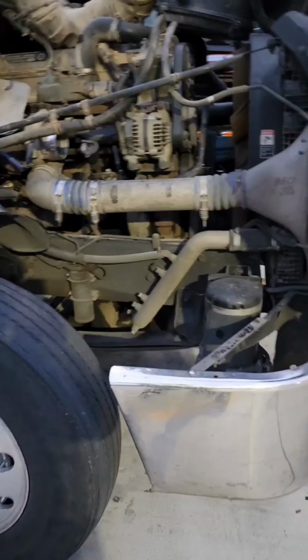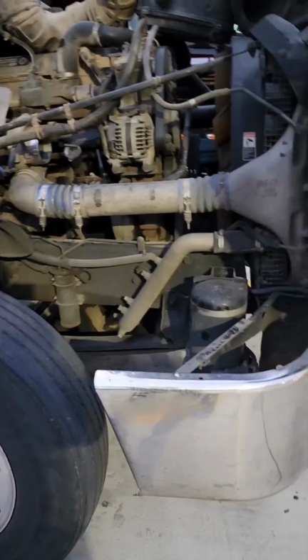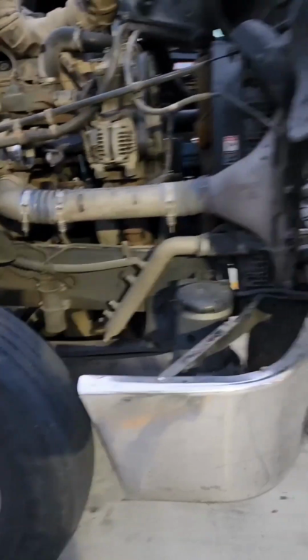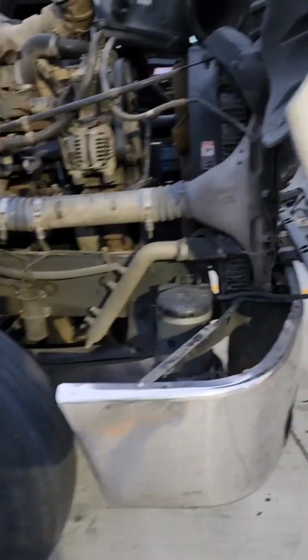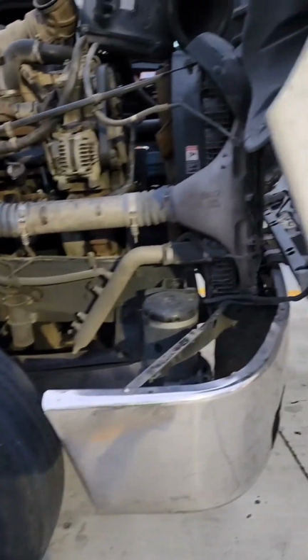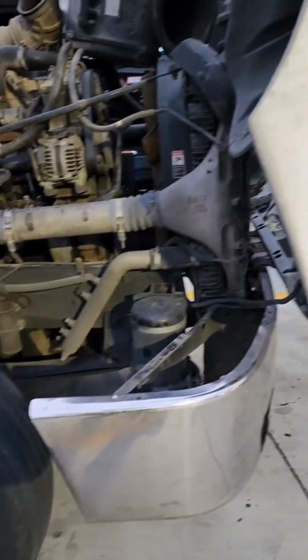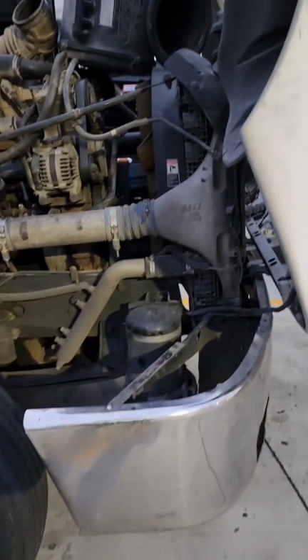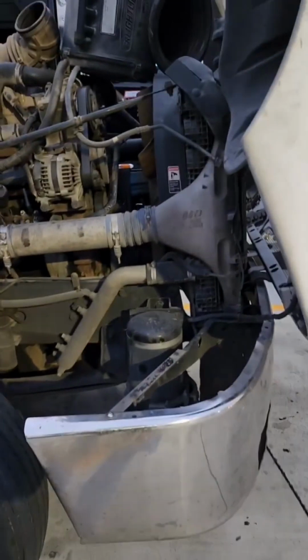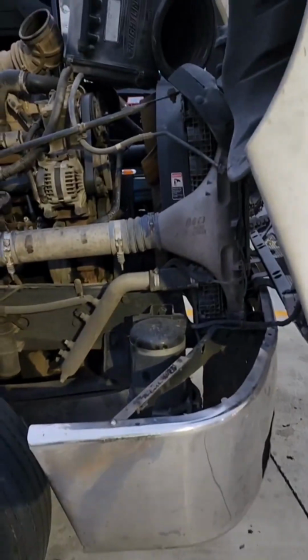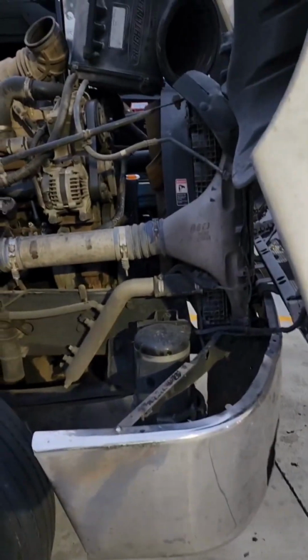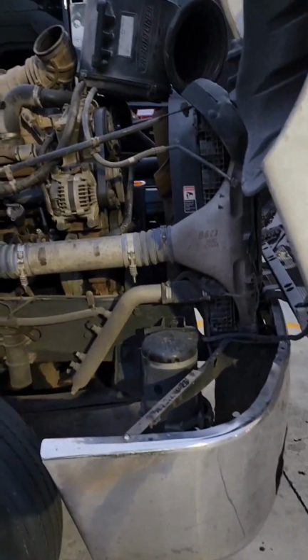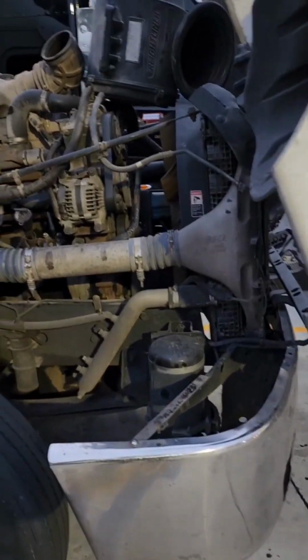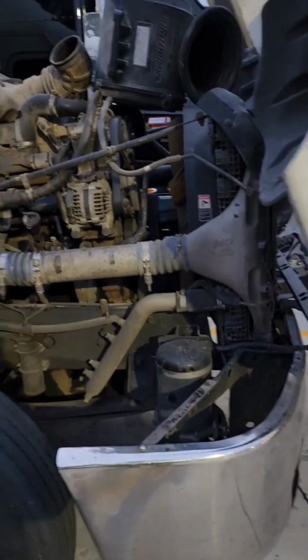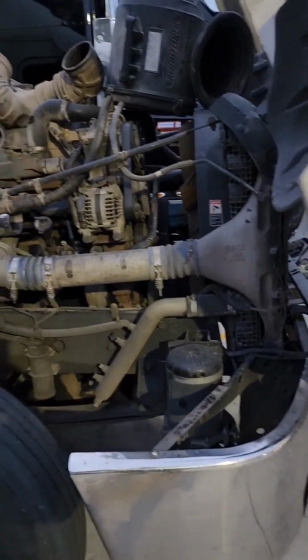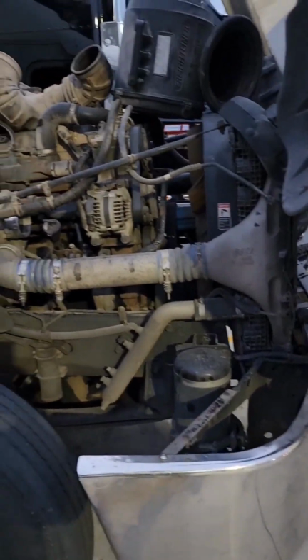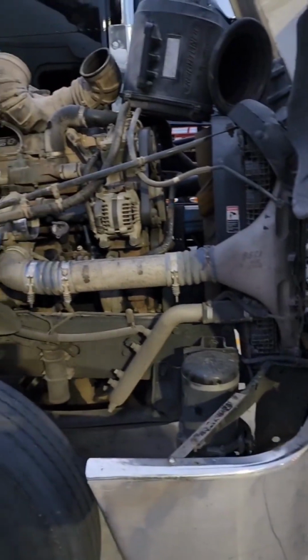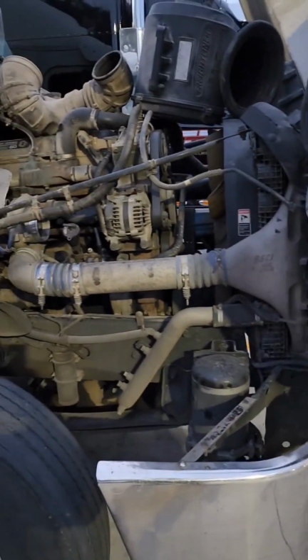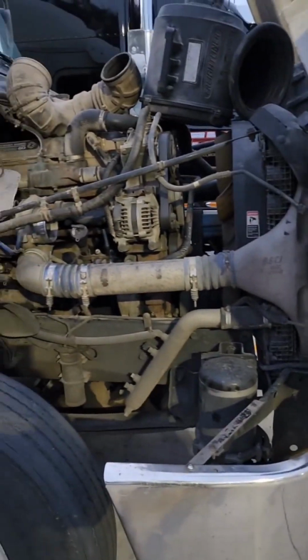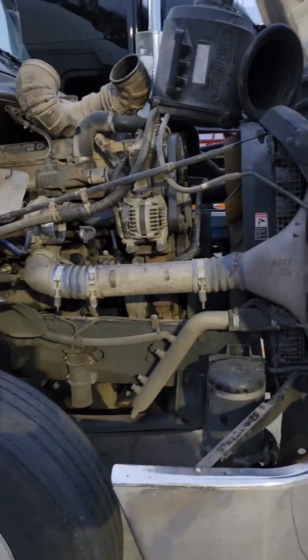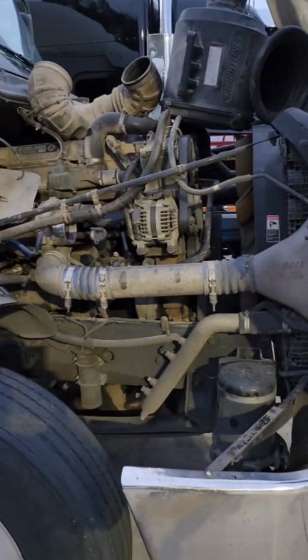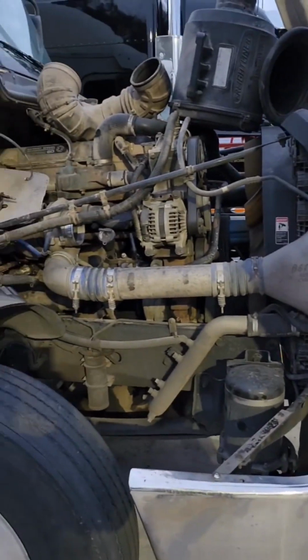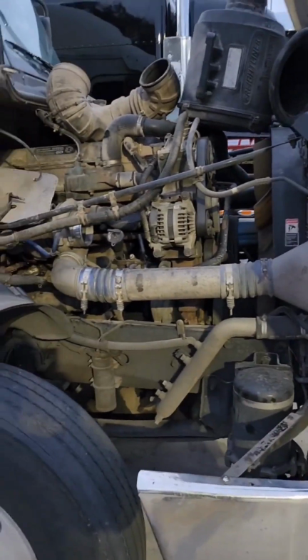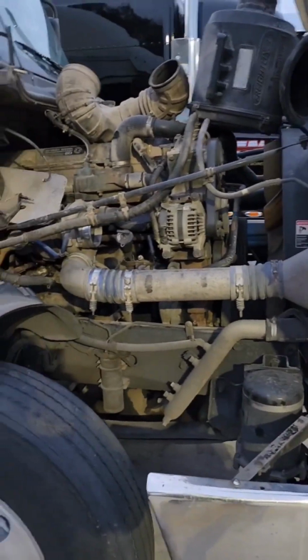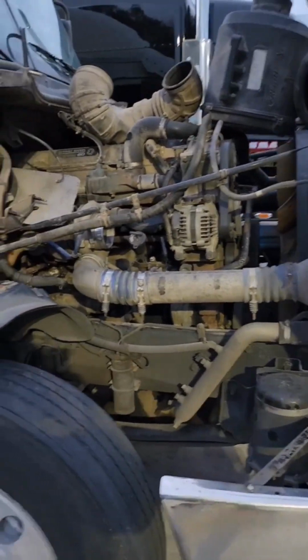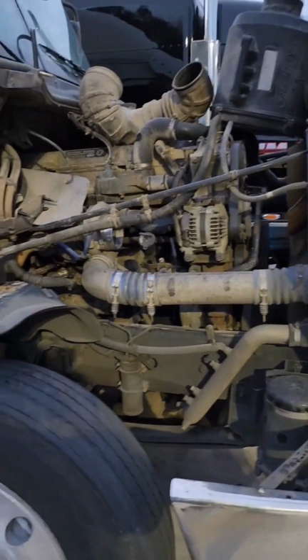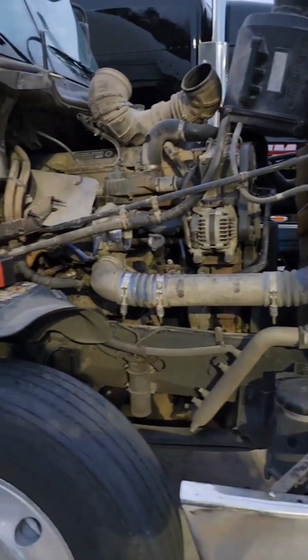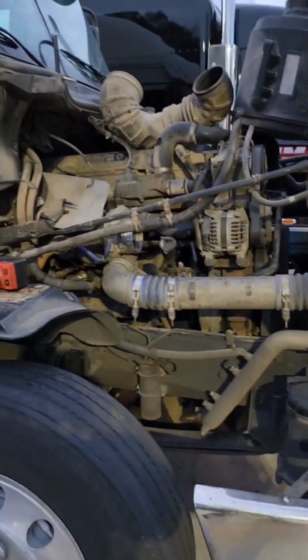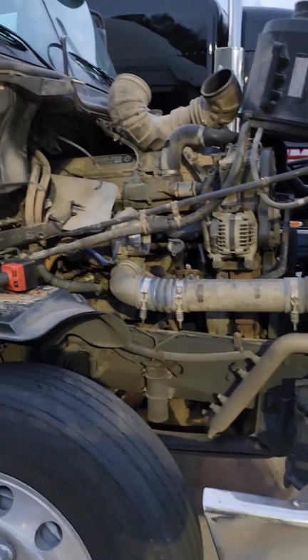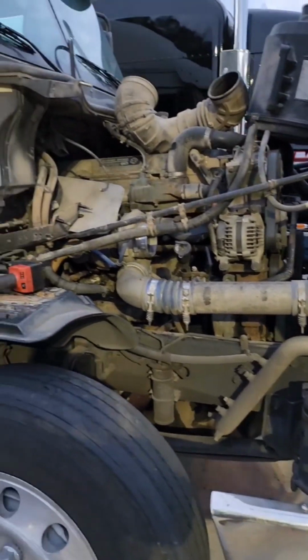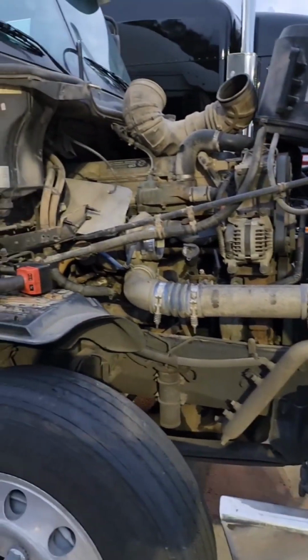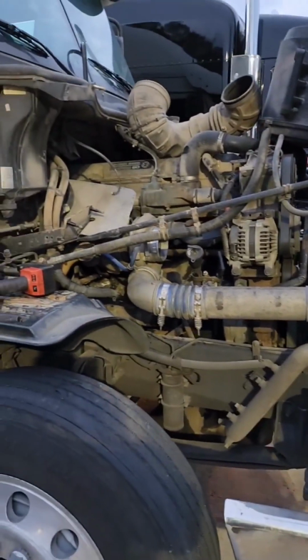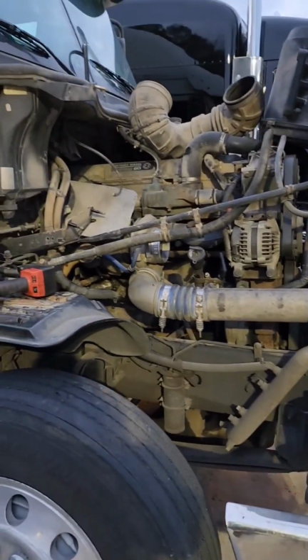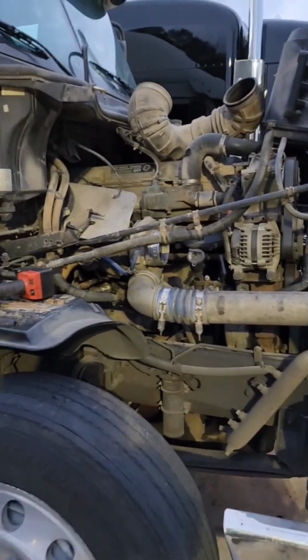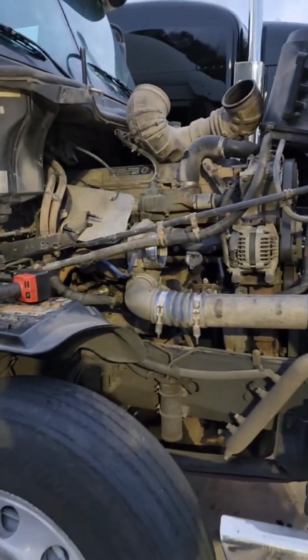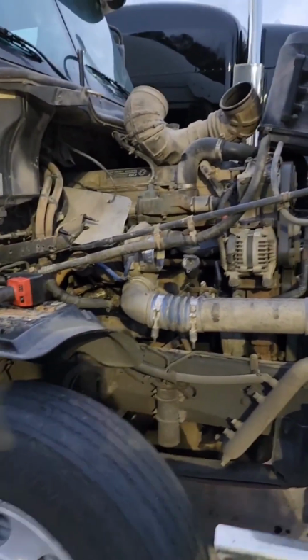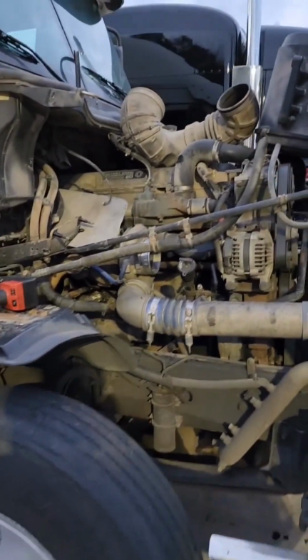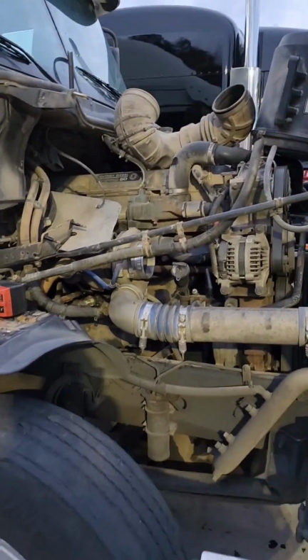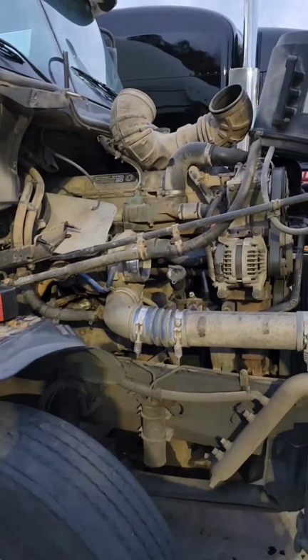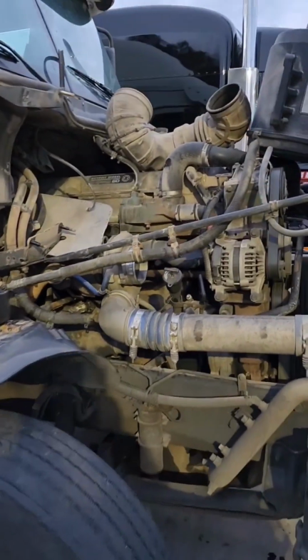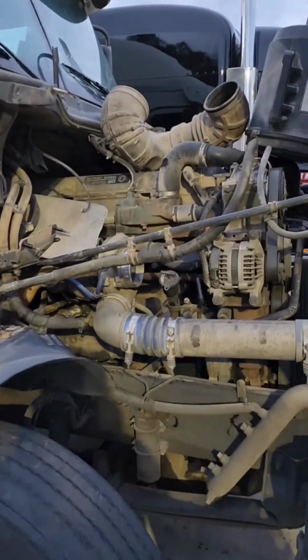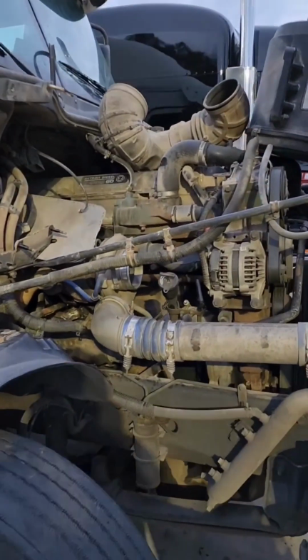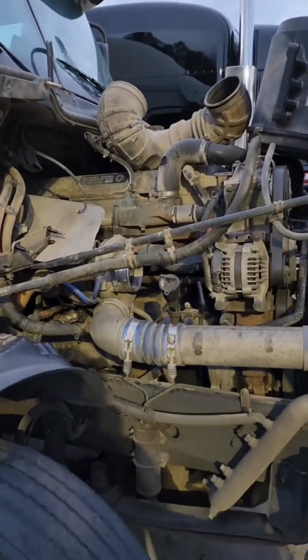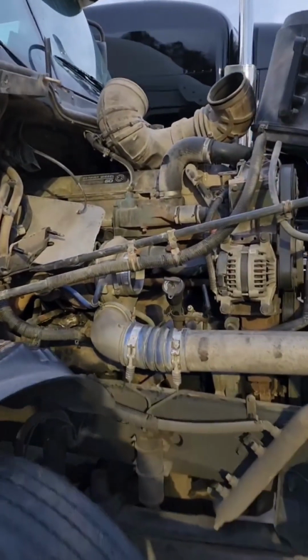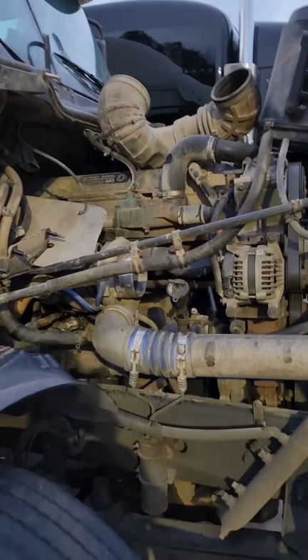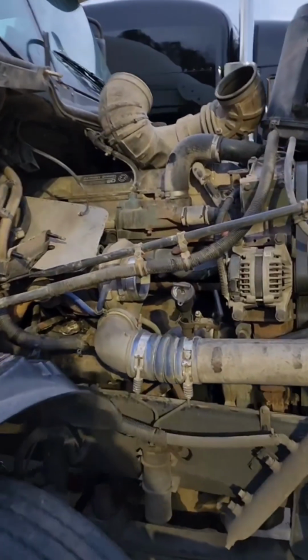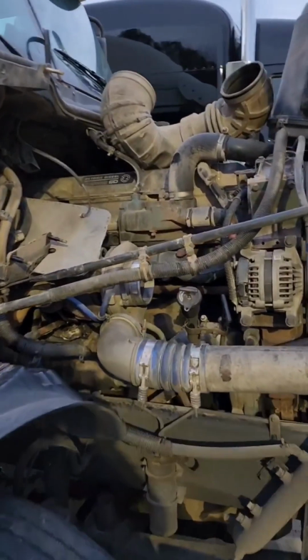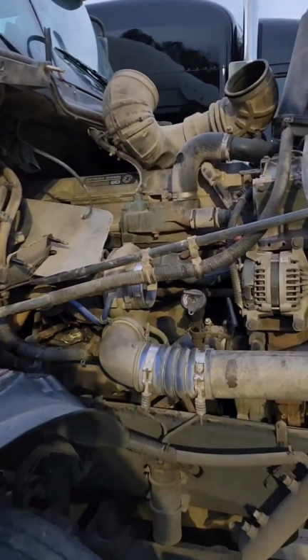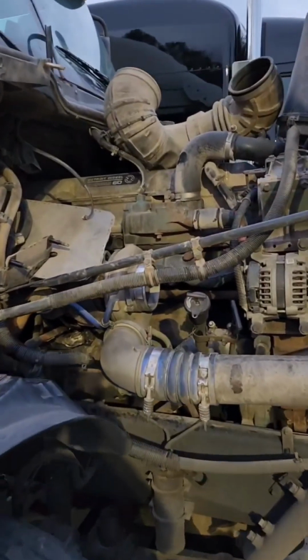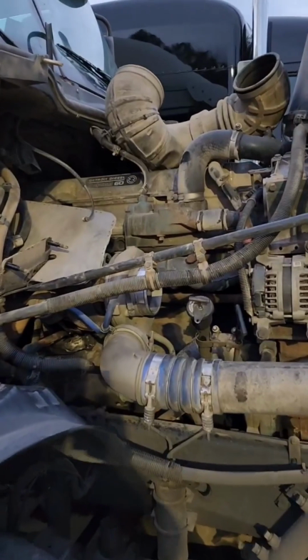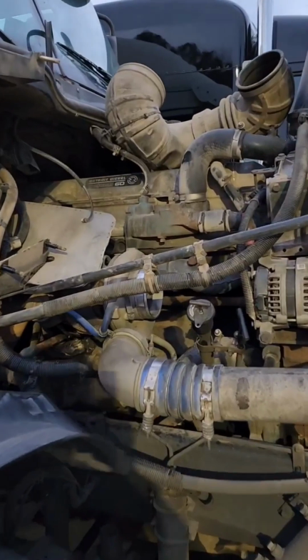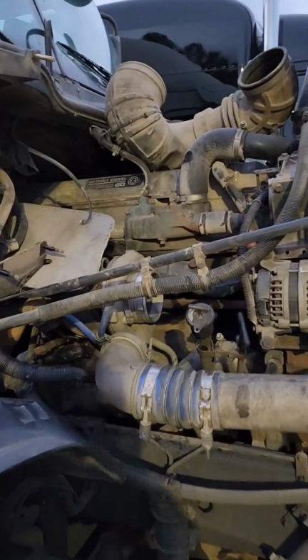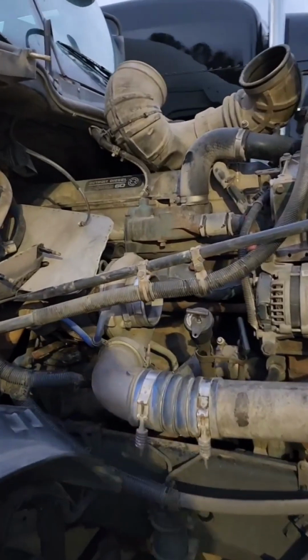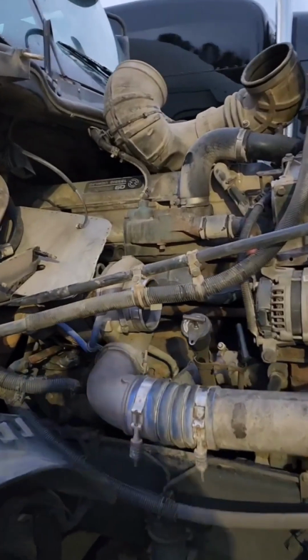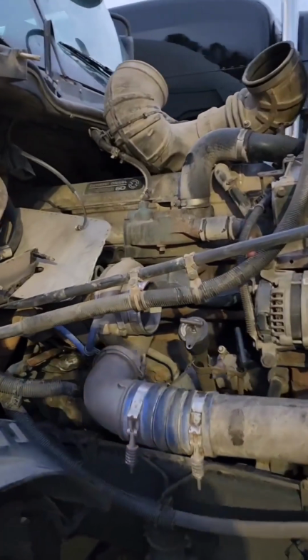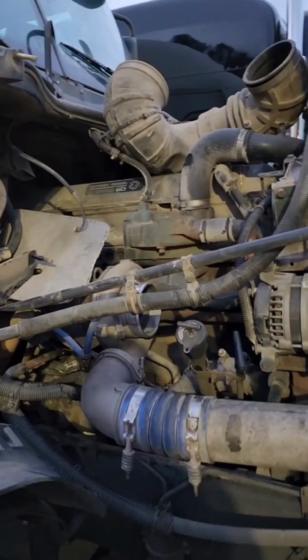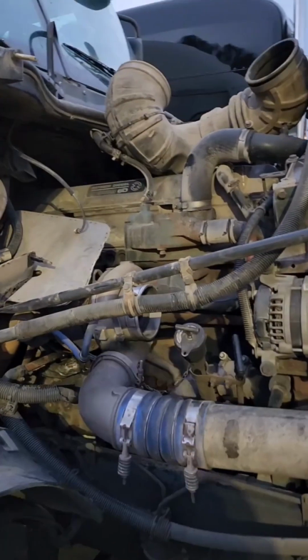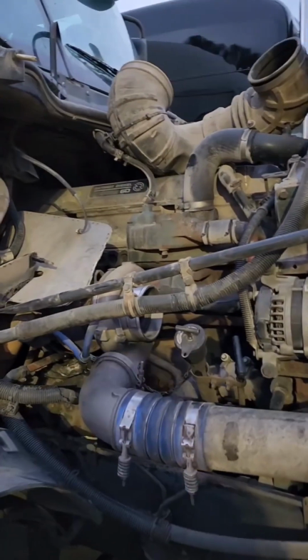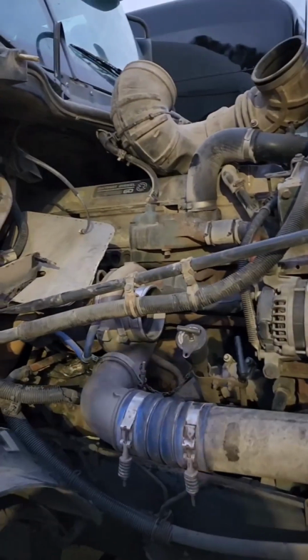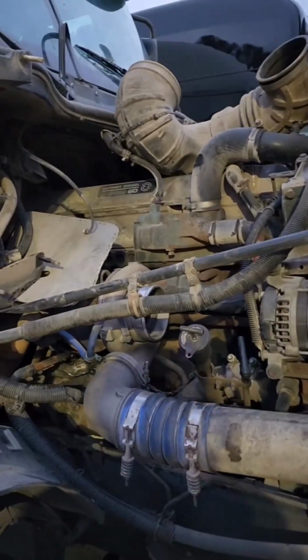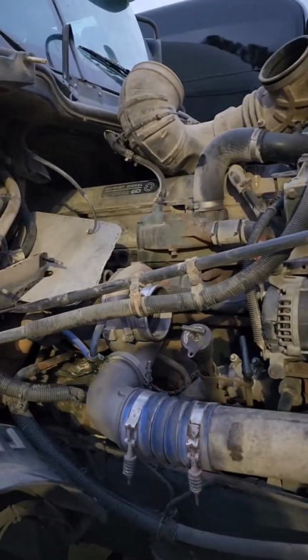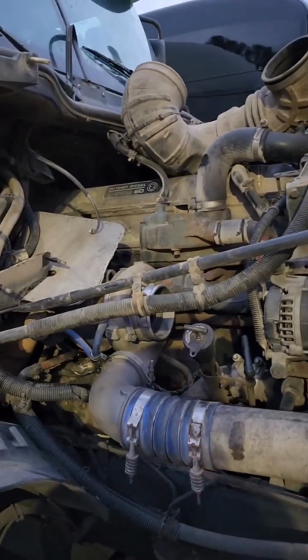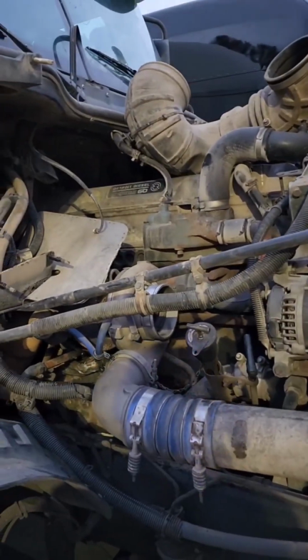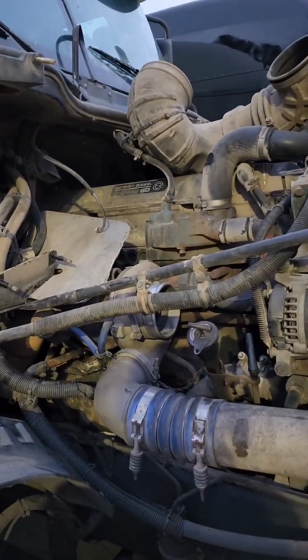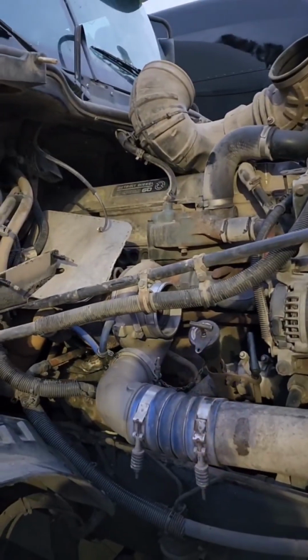Hey guys, so I'm over here with Dr. Bagai. Start removing the turbocharger. It's very simple actually.